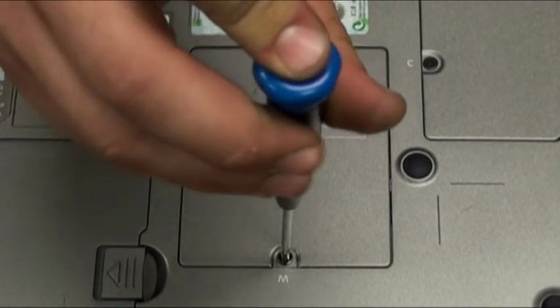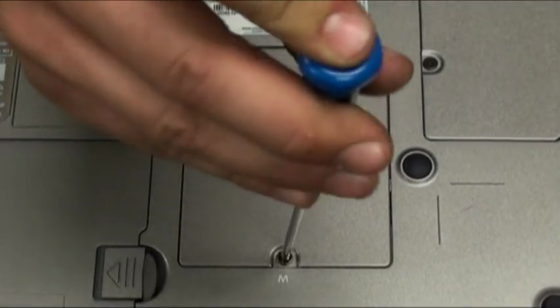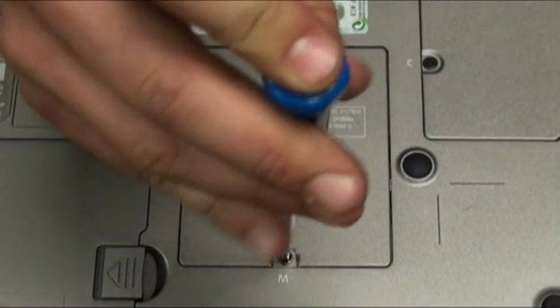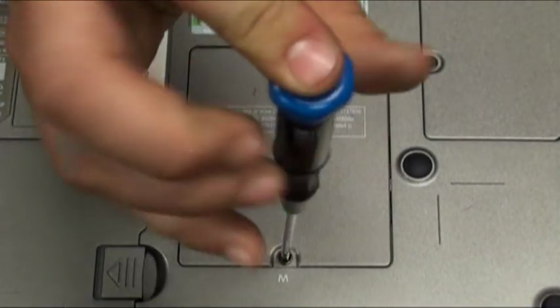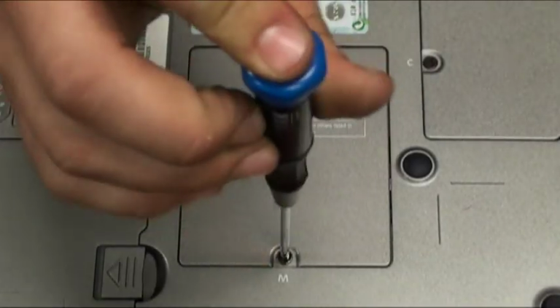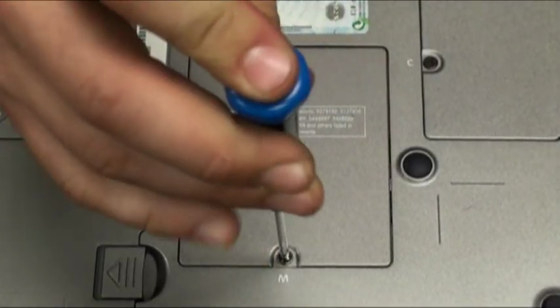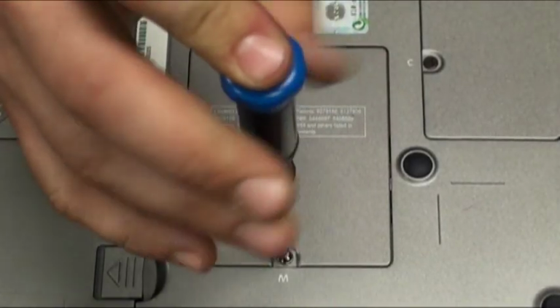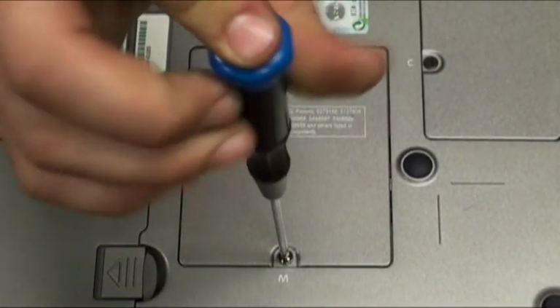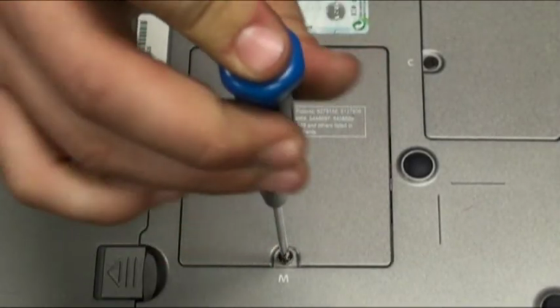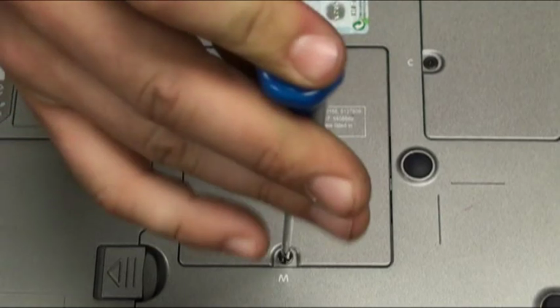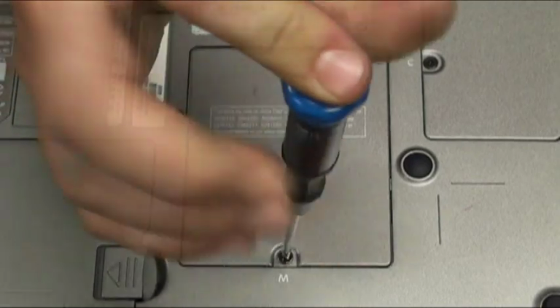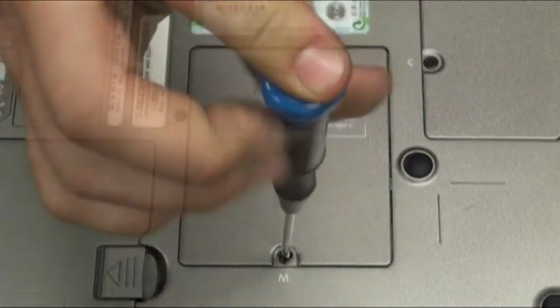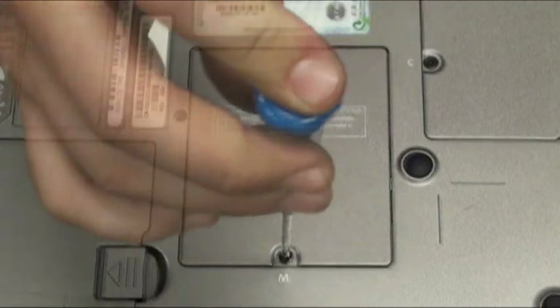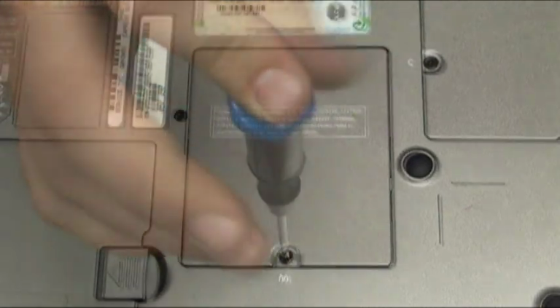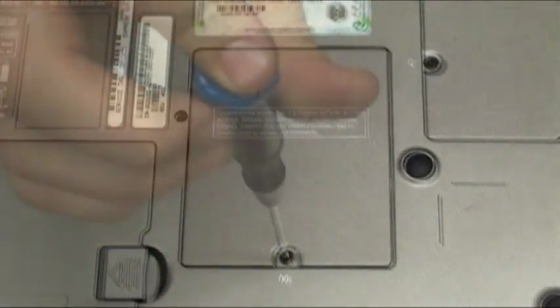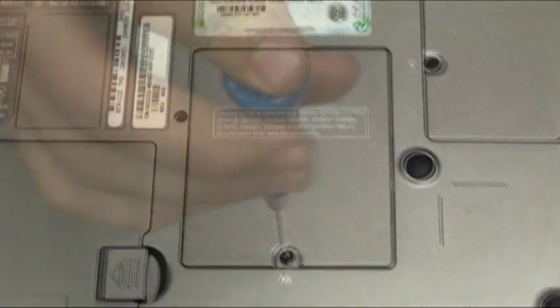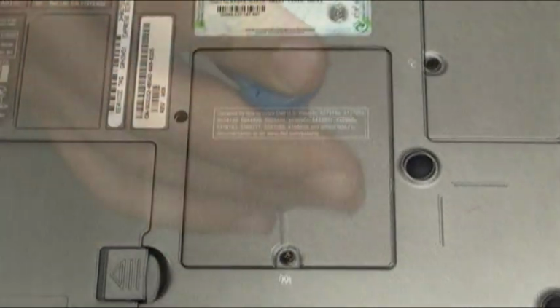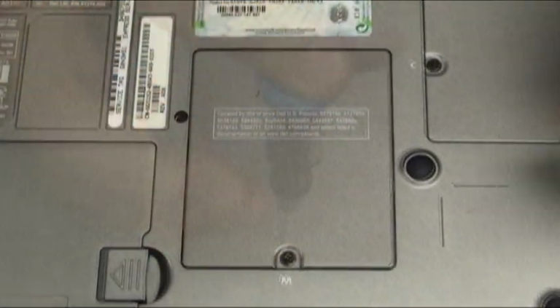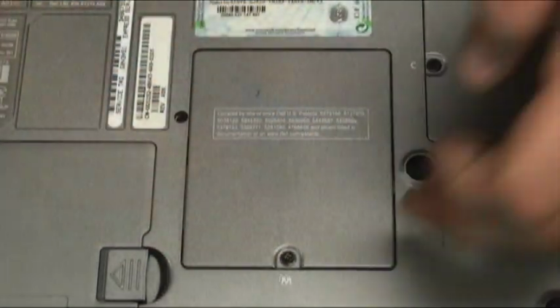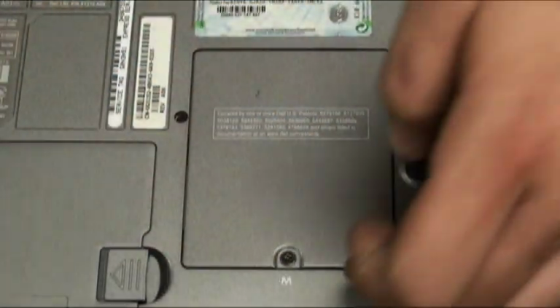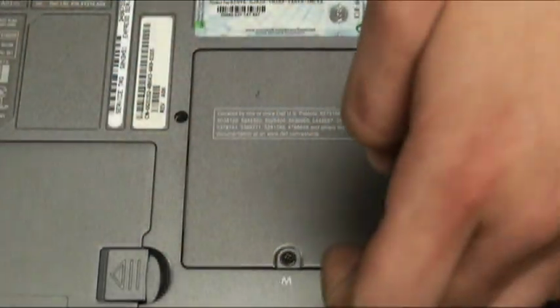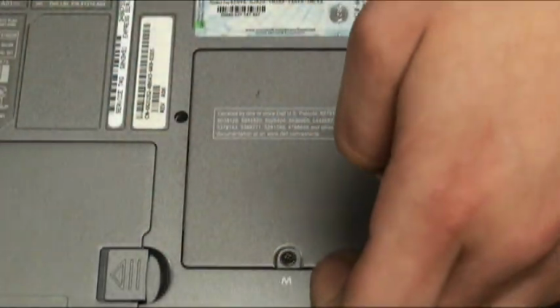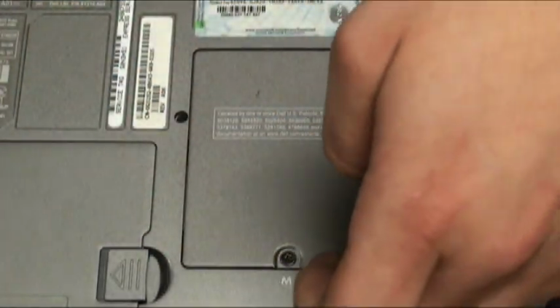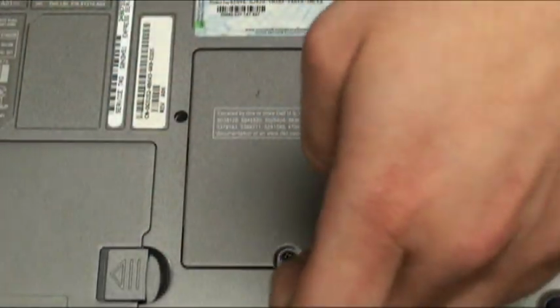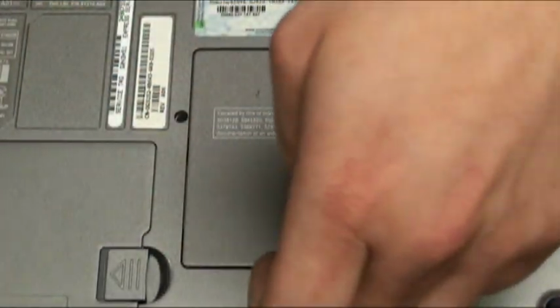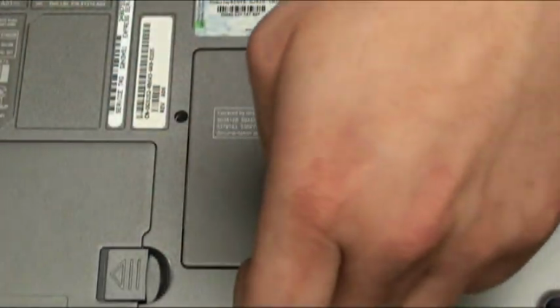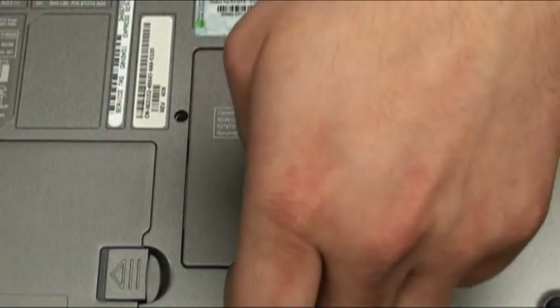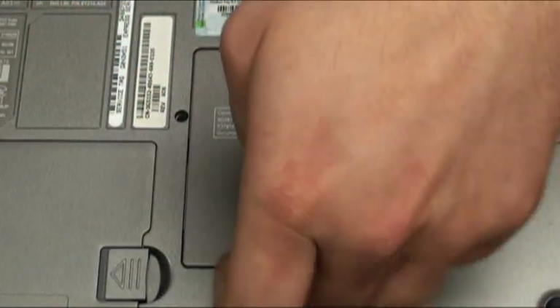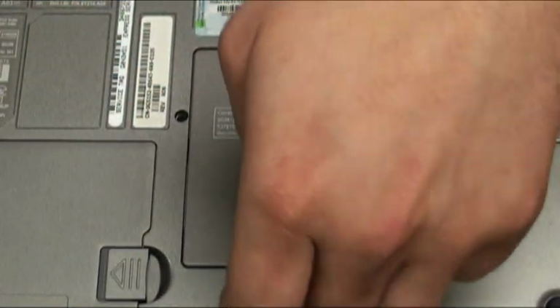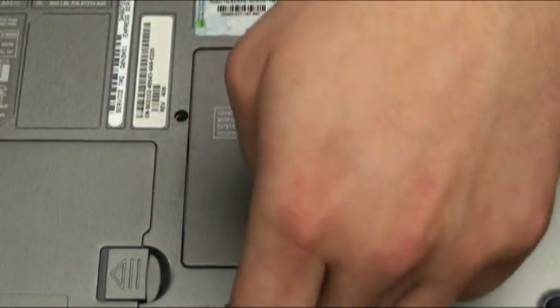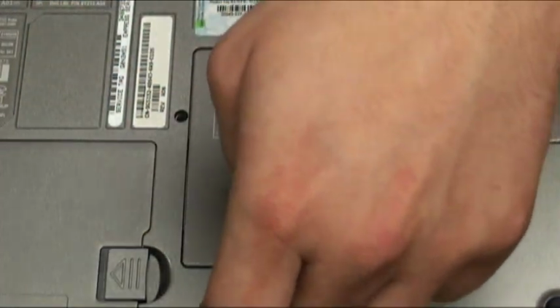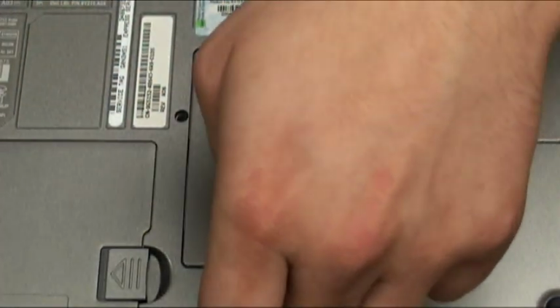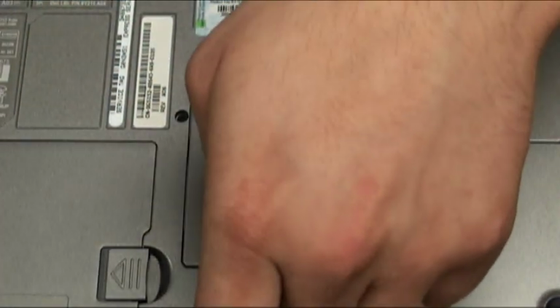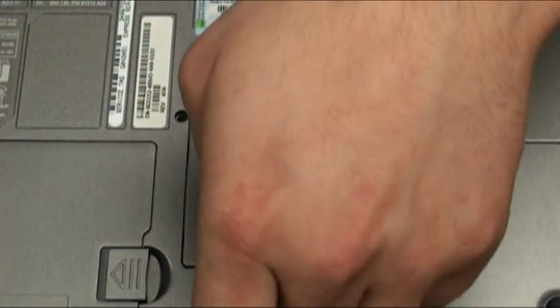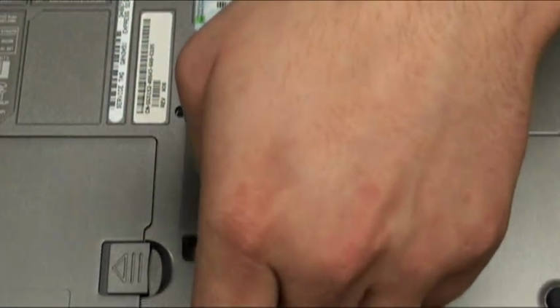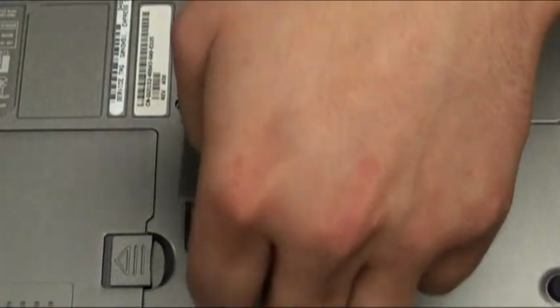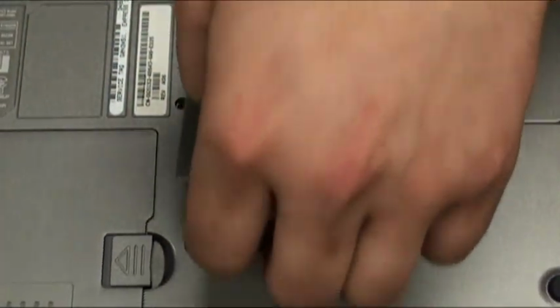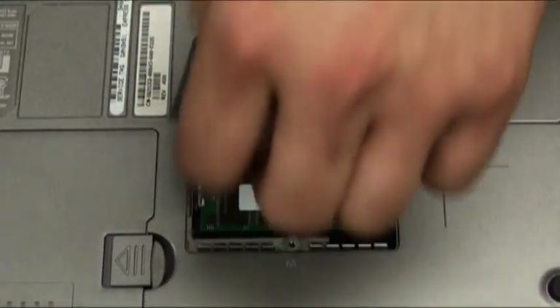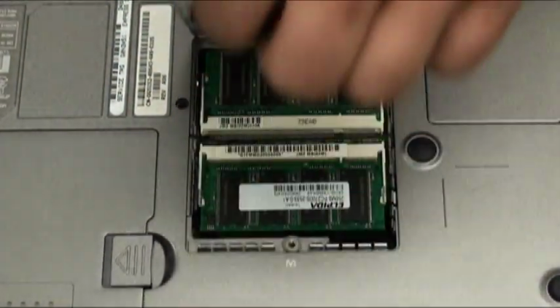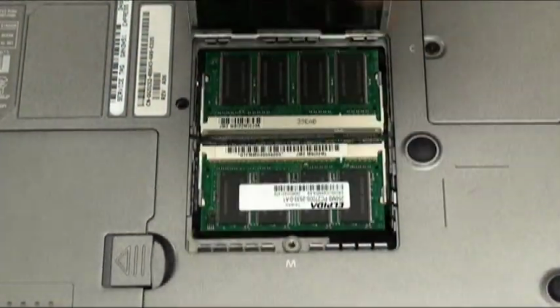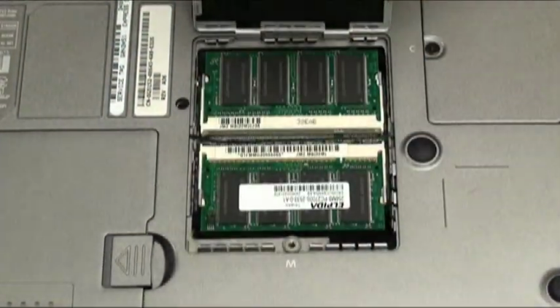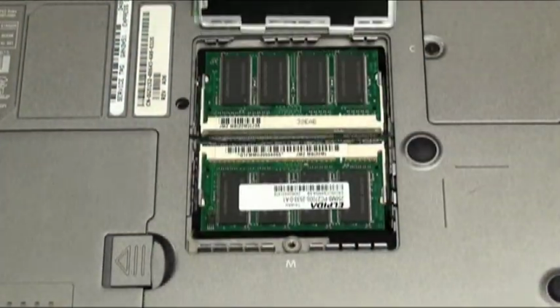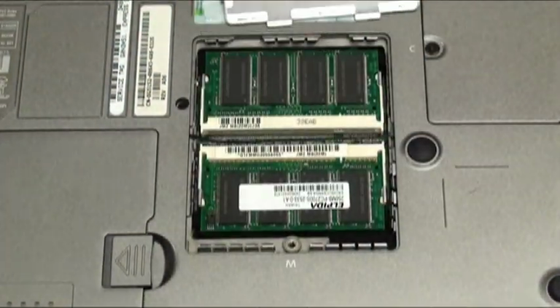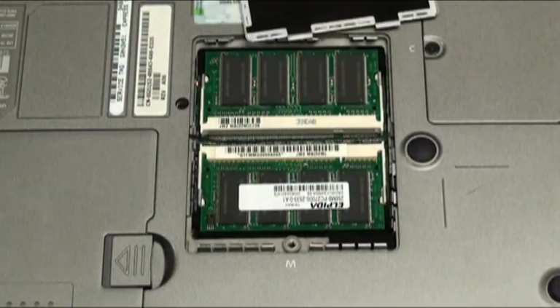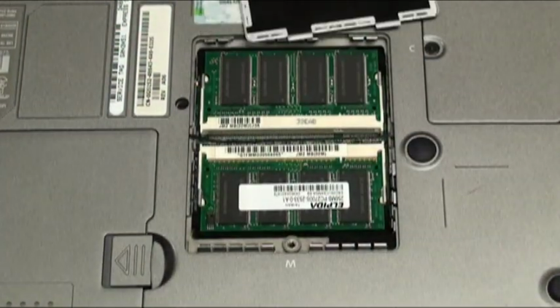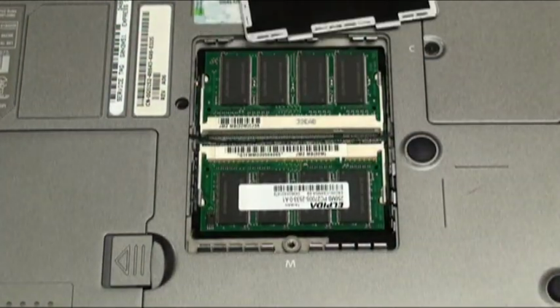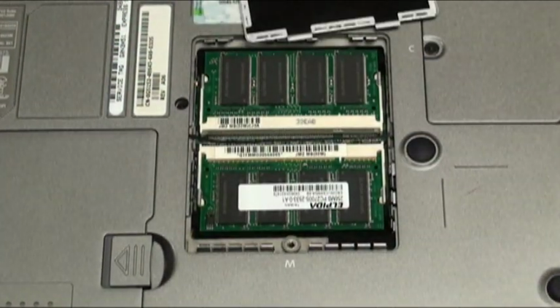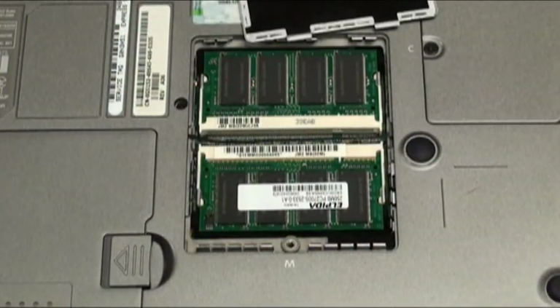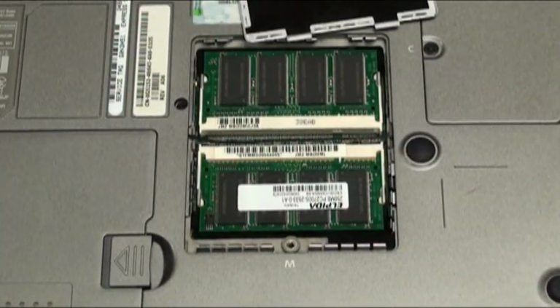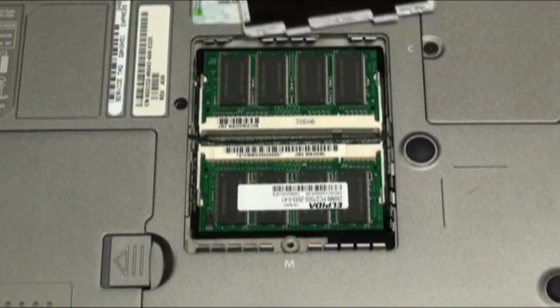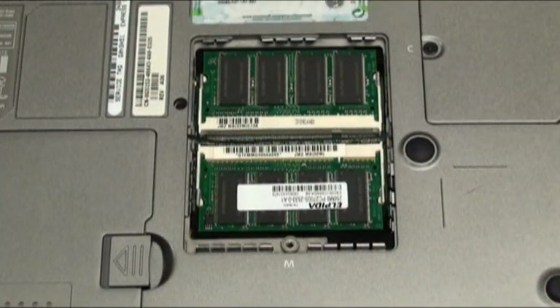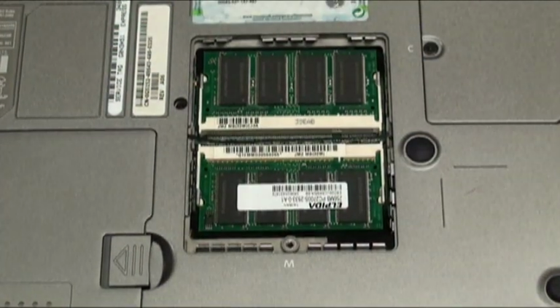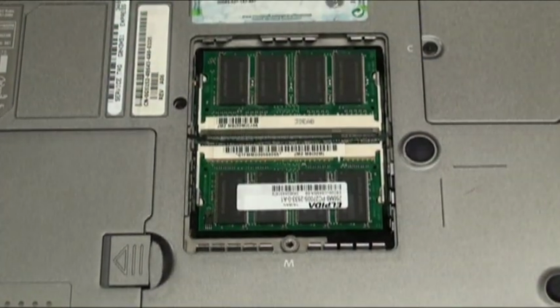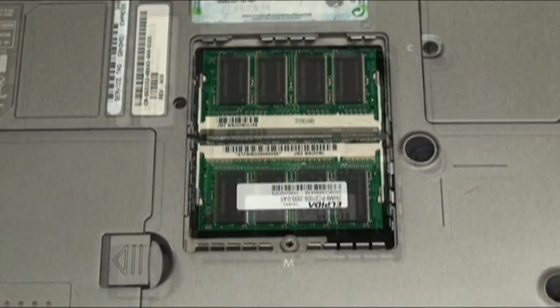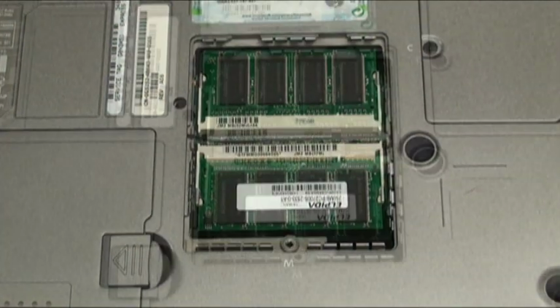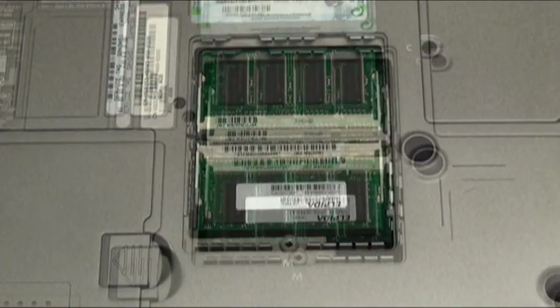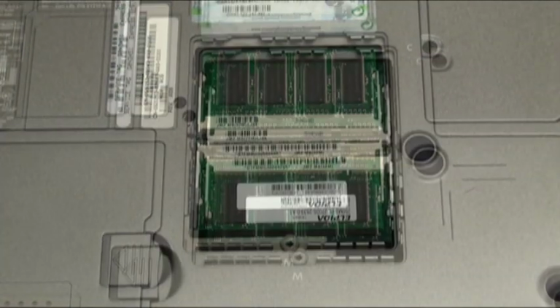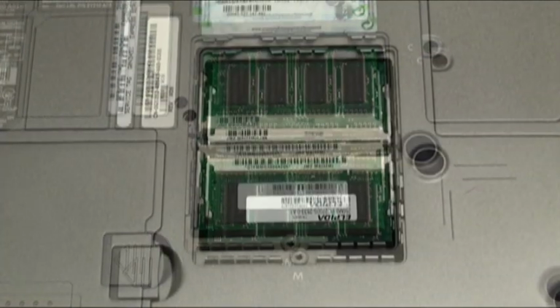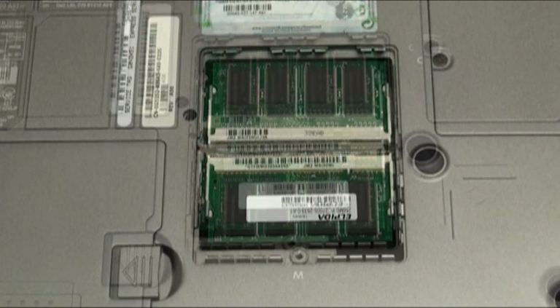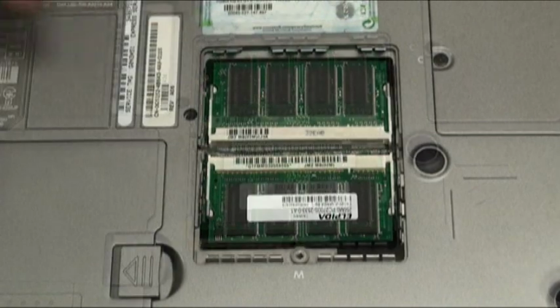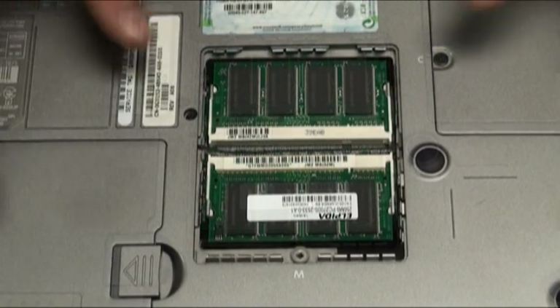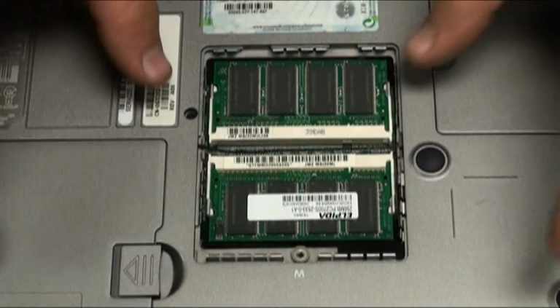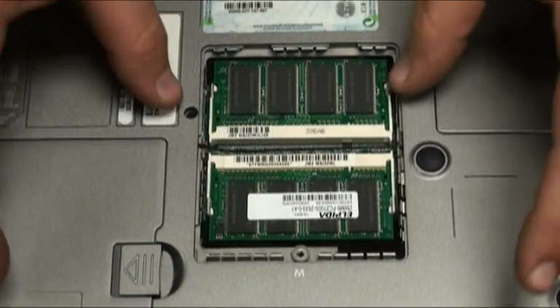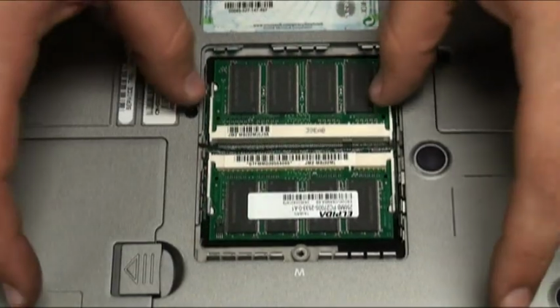This exposes the two memory slots. On either side of the memory slot you'll notice a tab, which you'll have to pull outwards to release the memory stick.